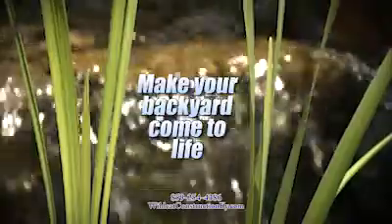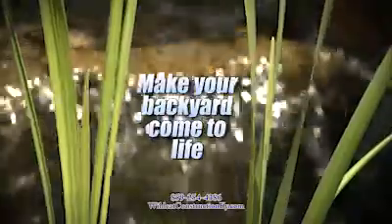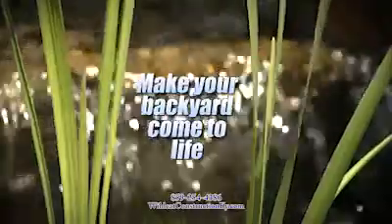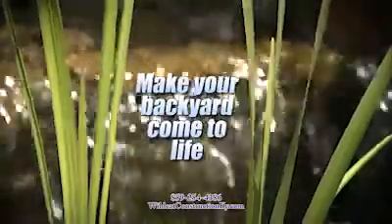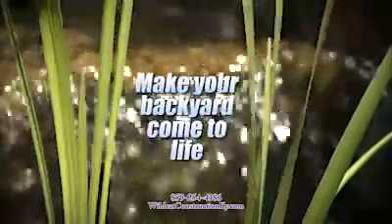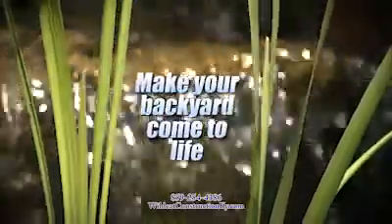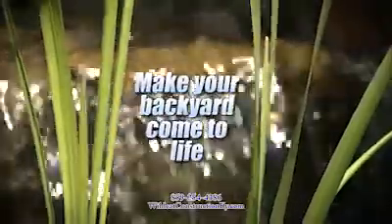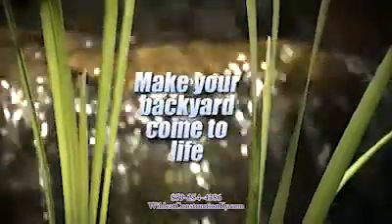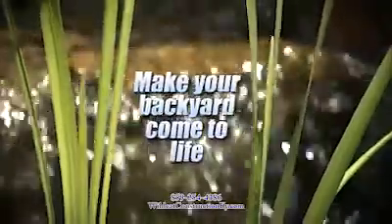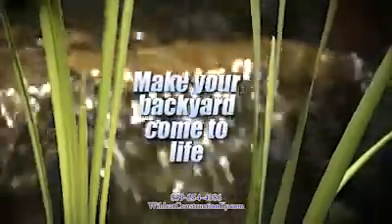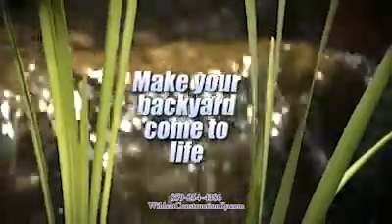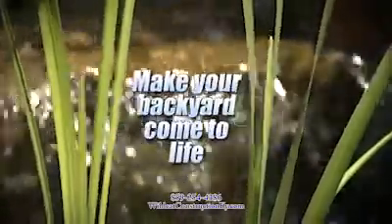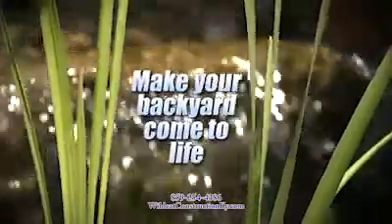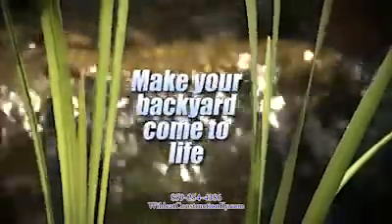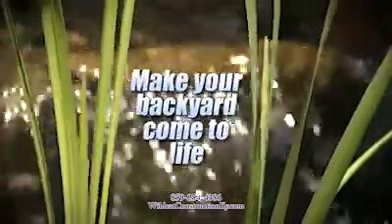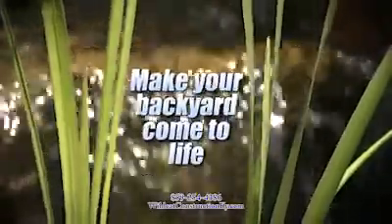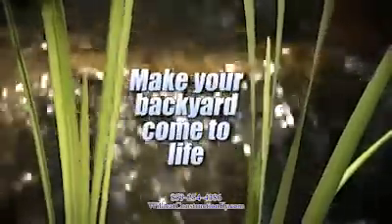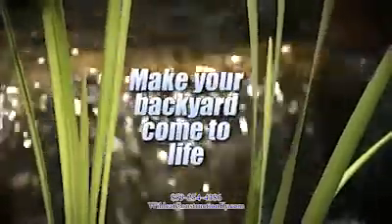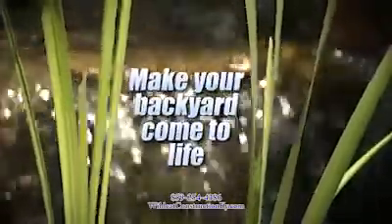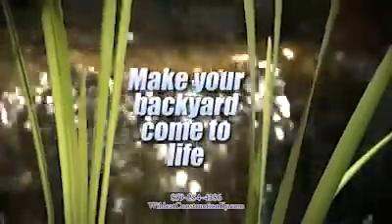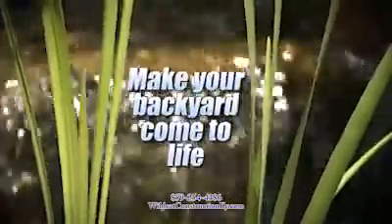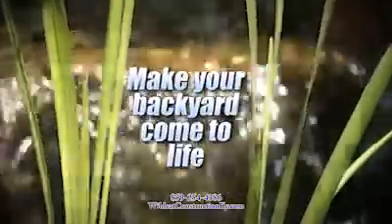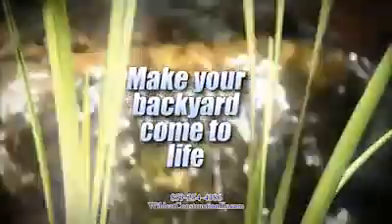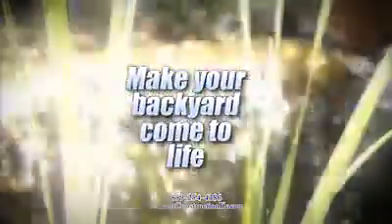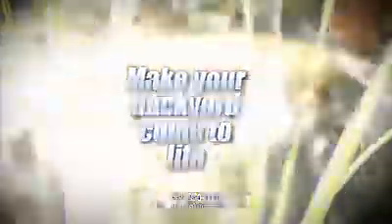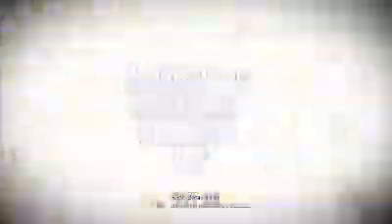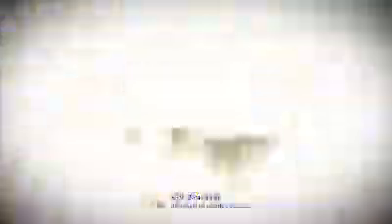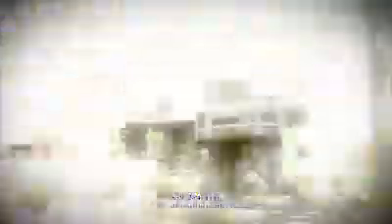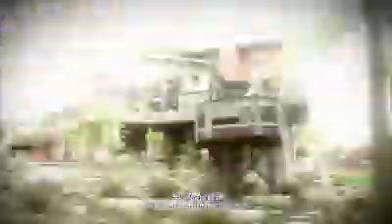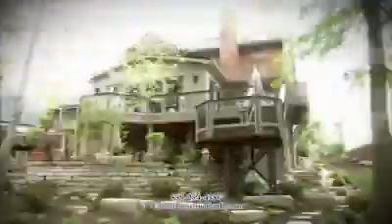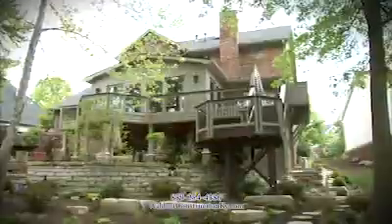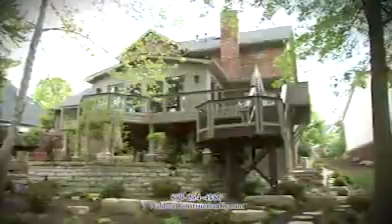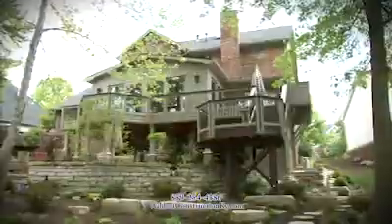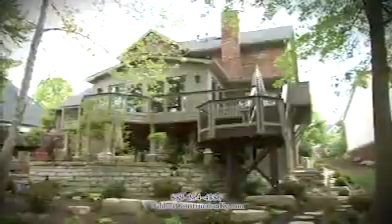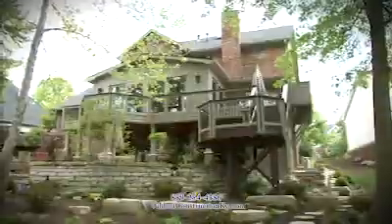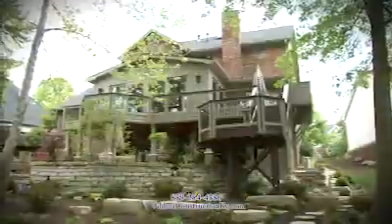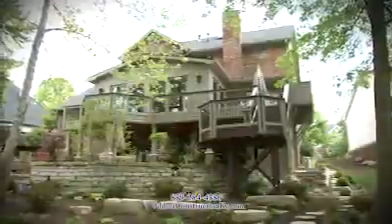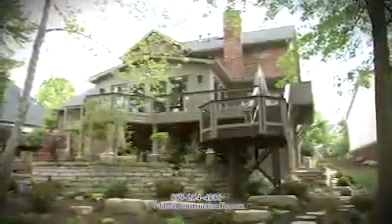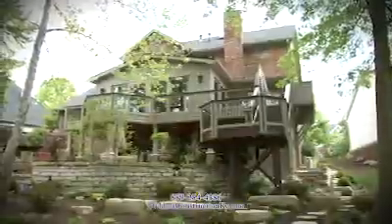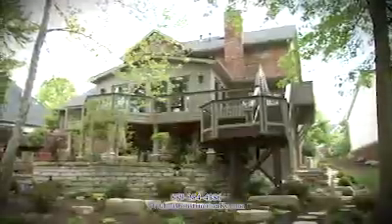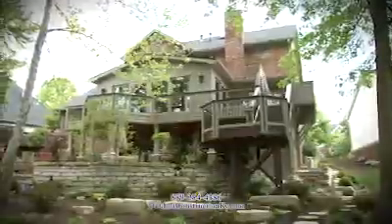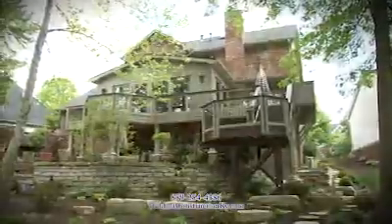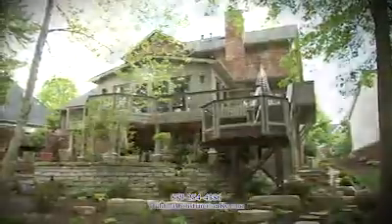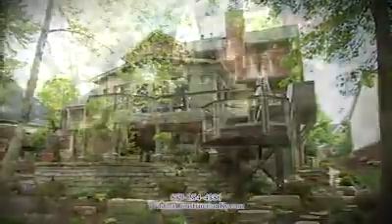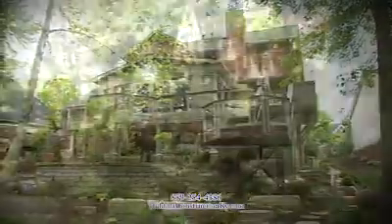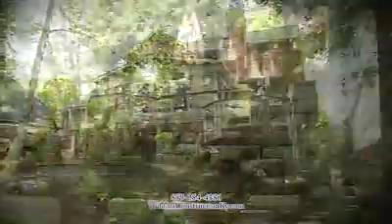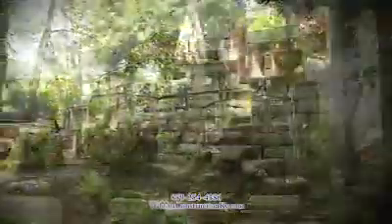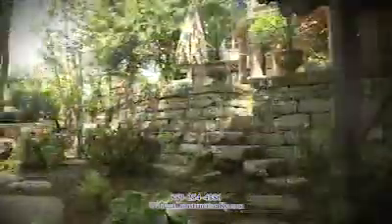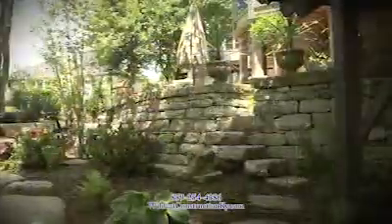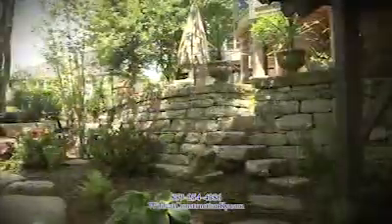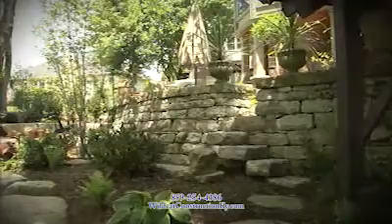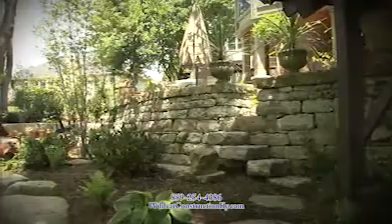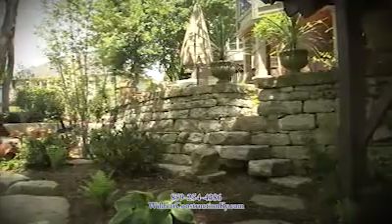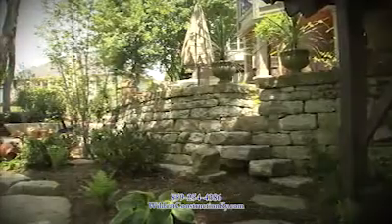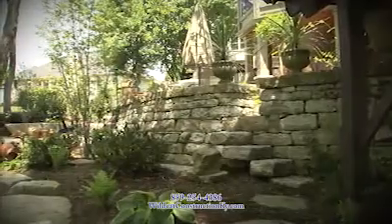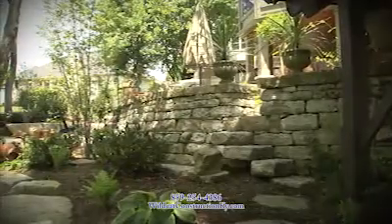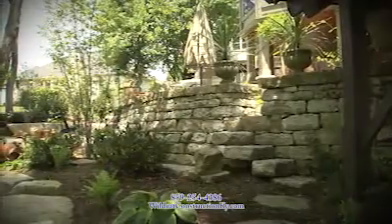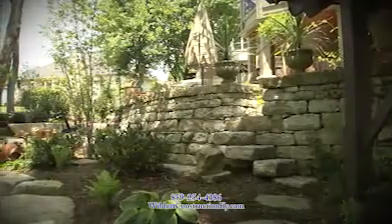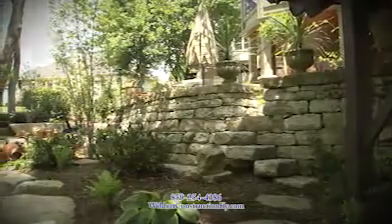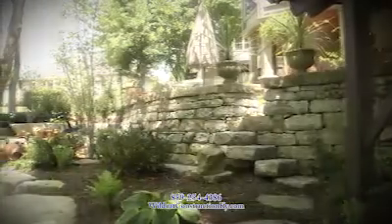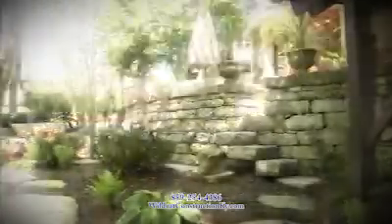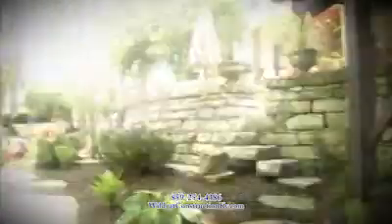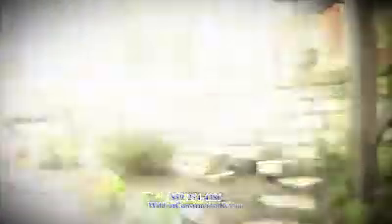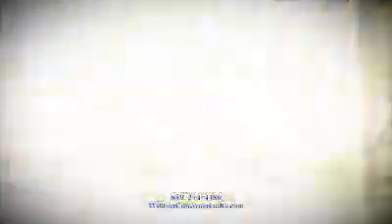Make your backyard come to life with Wildcat Construction. Wildcat built this double-tiered deck and patio to create an incredible outdoor living space.